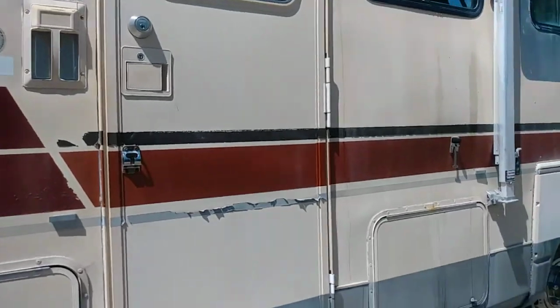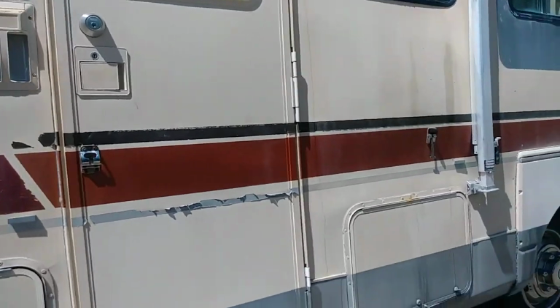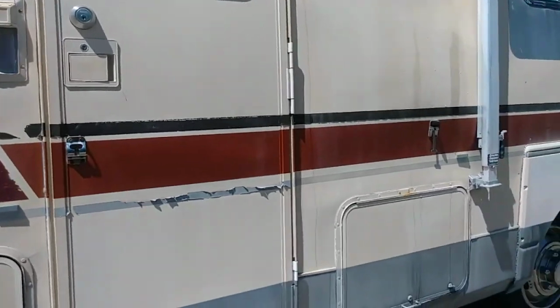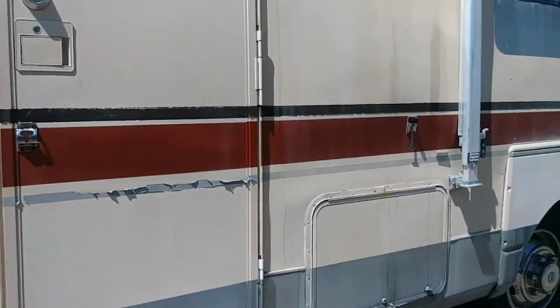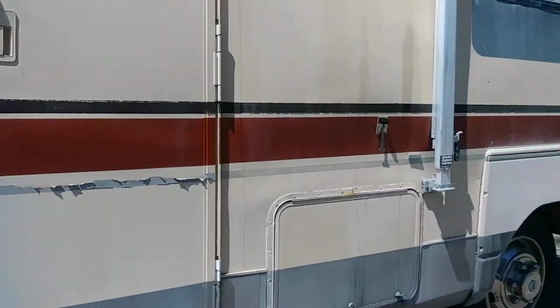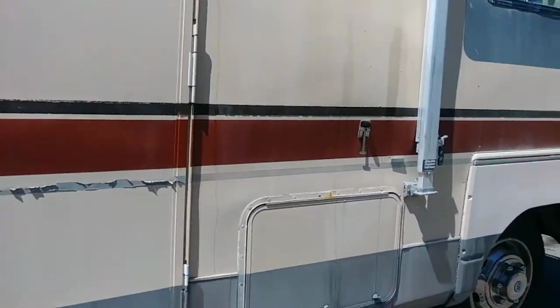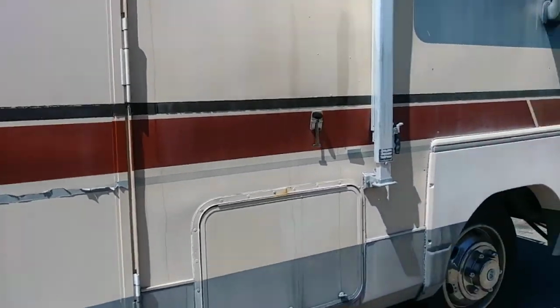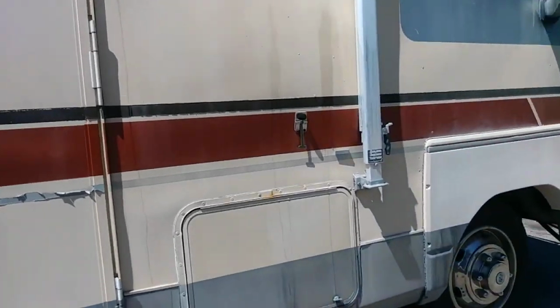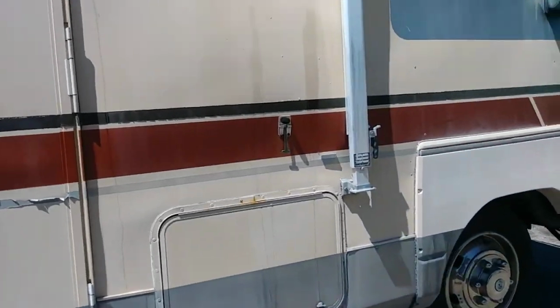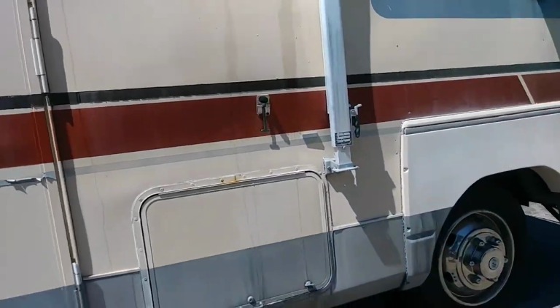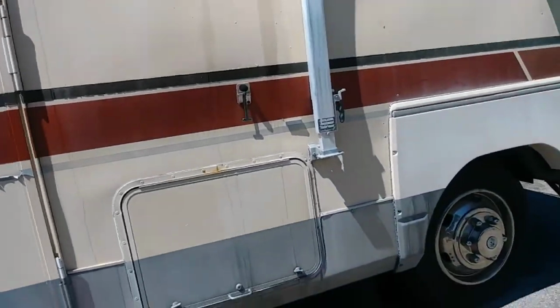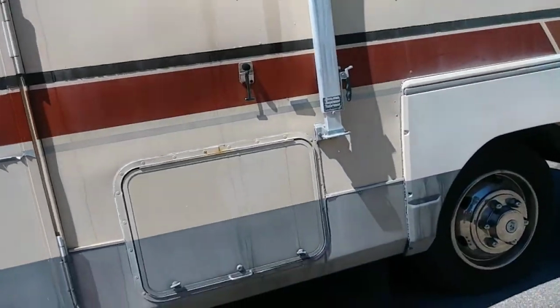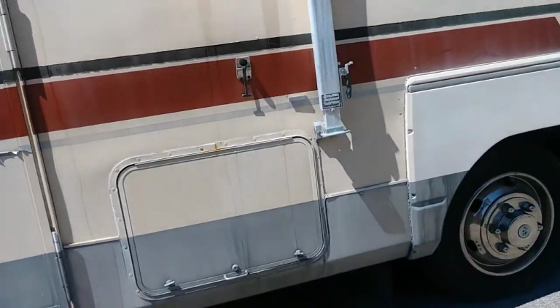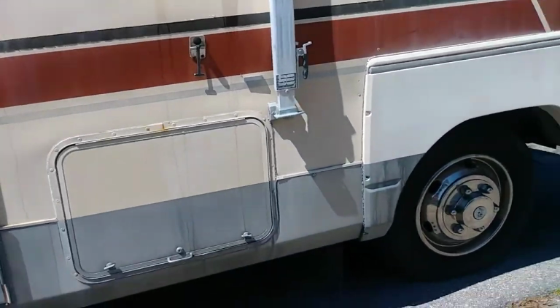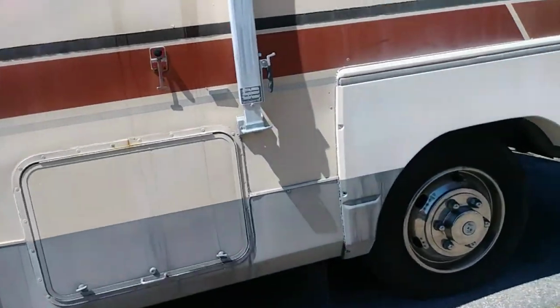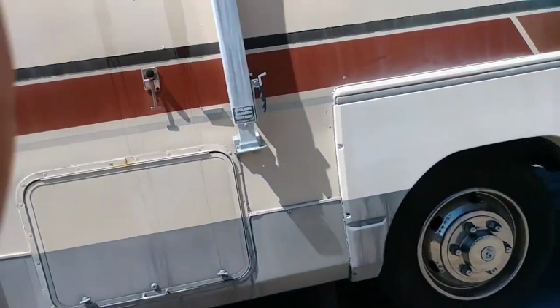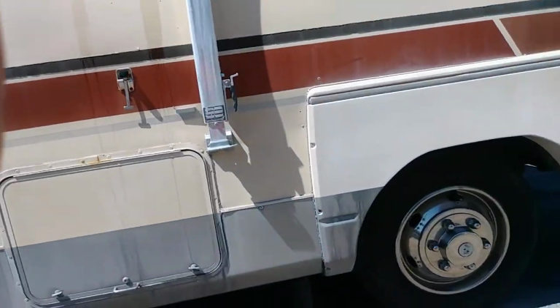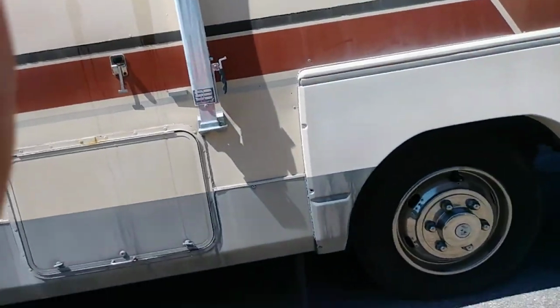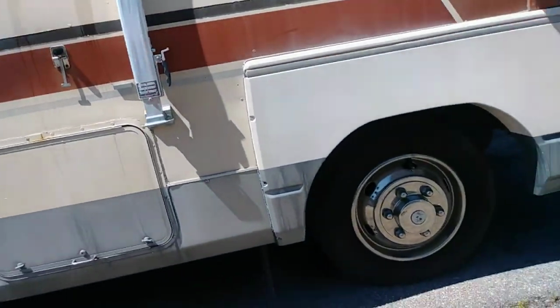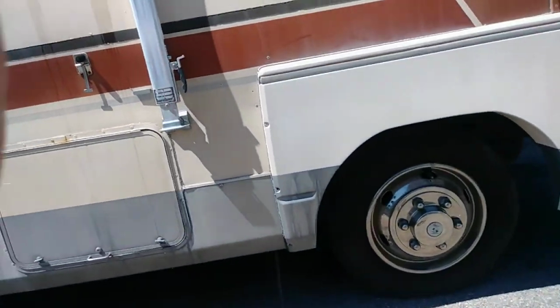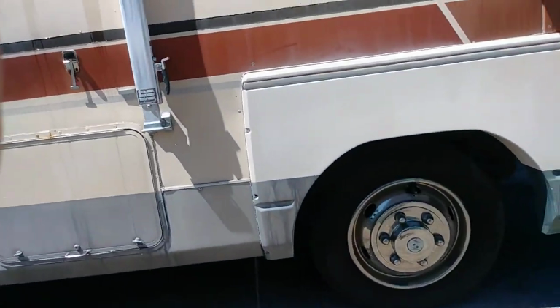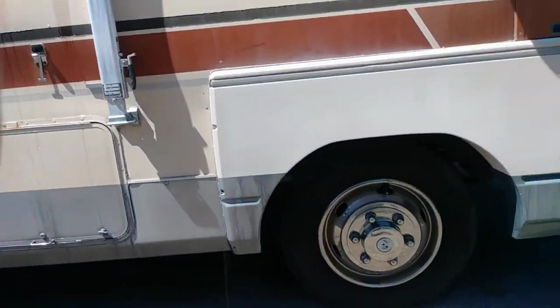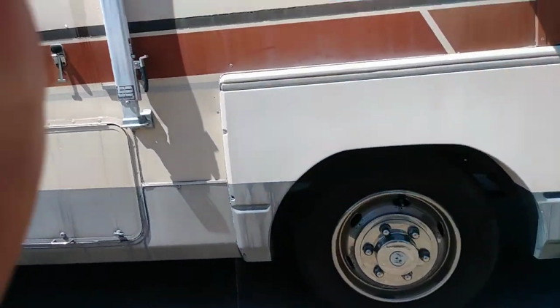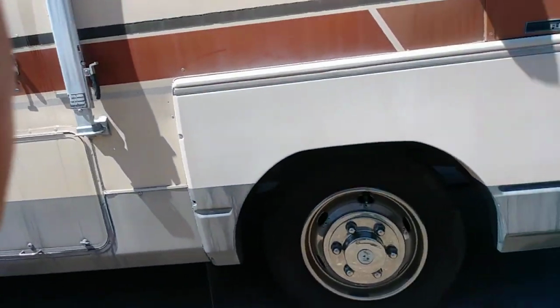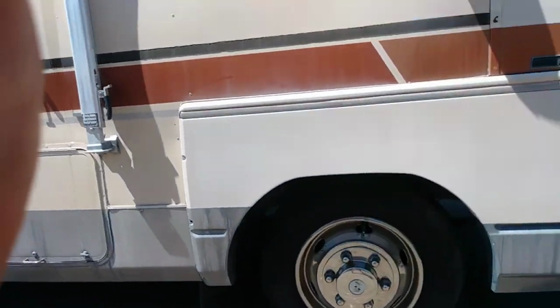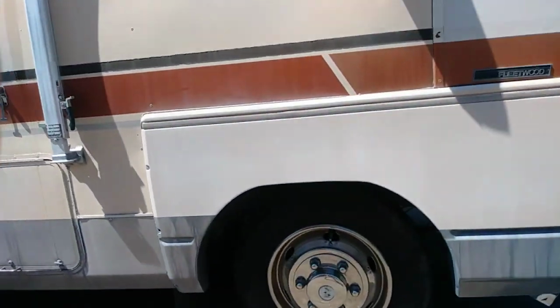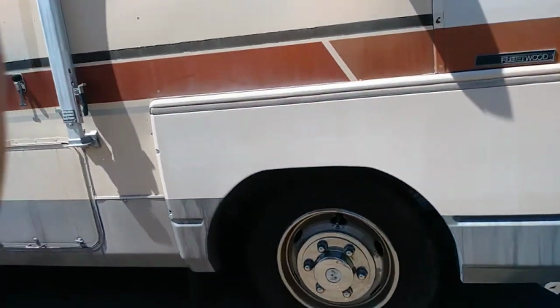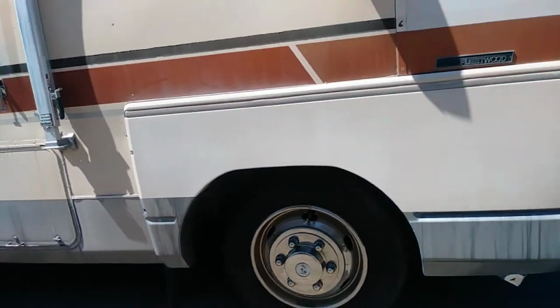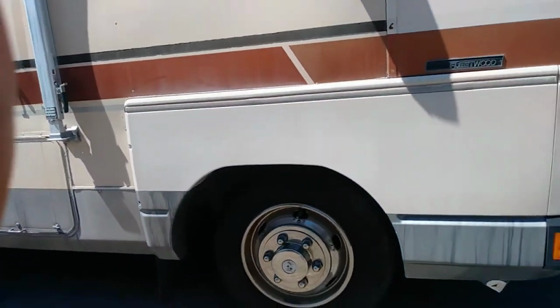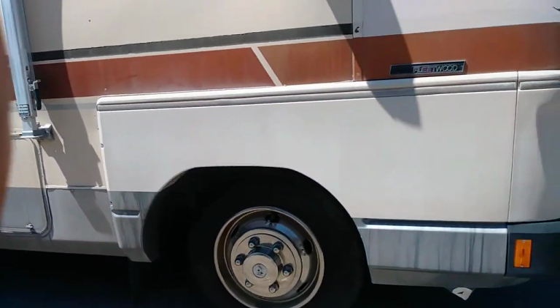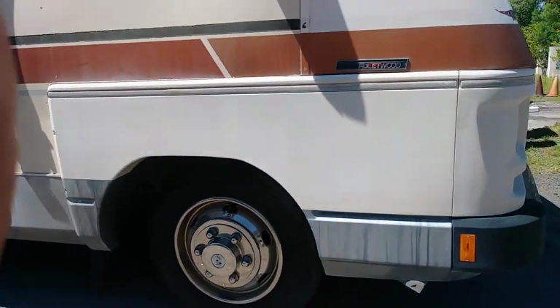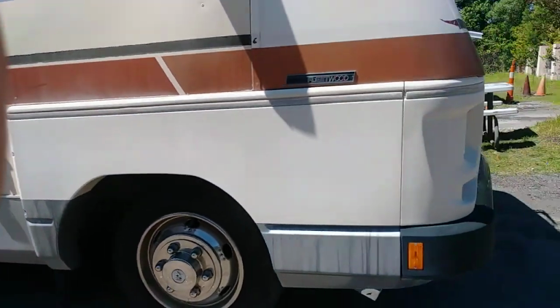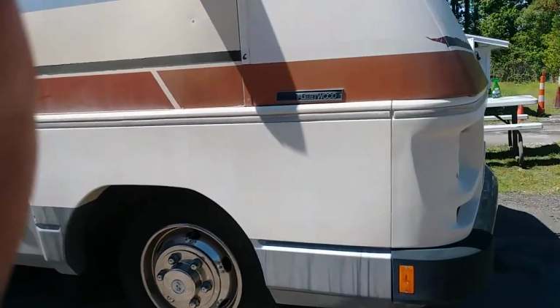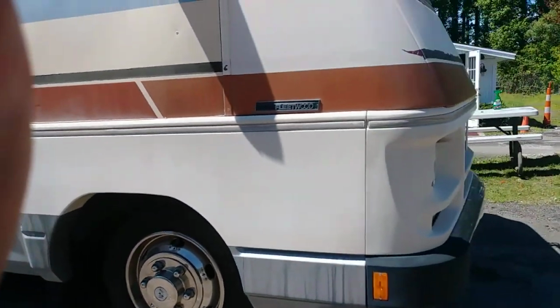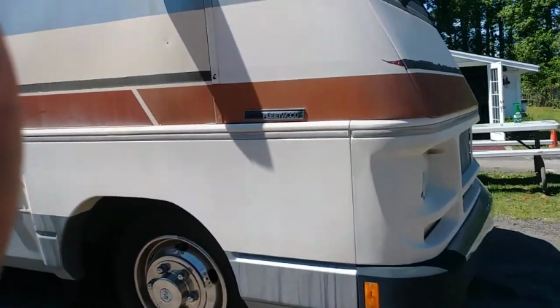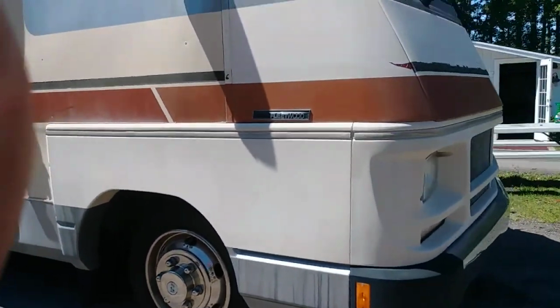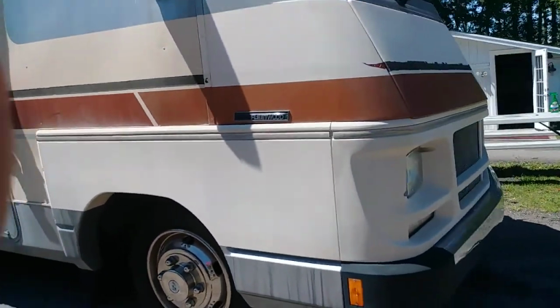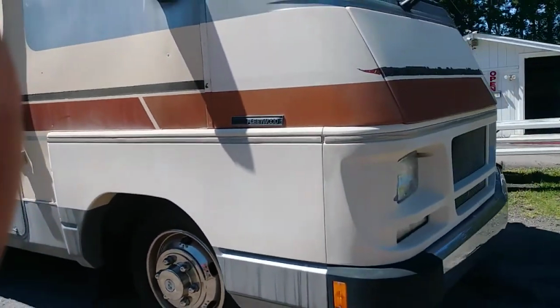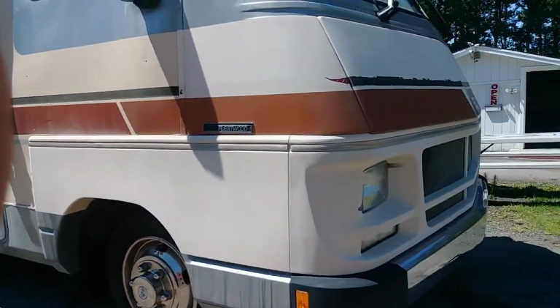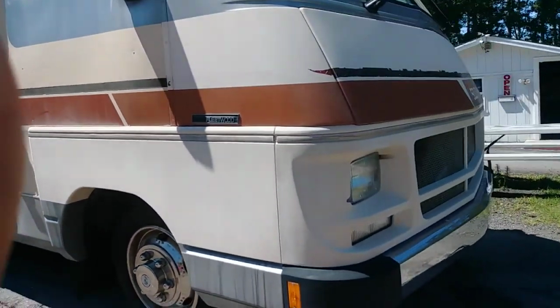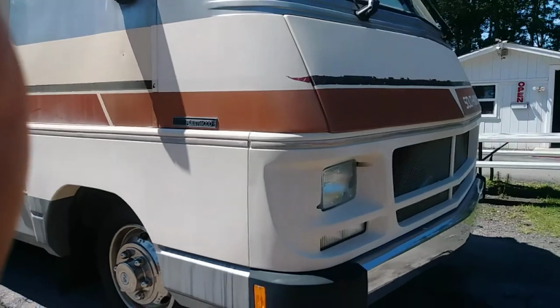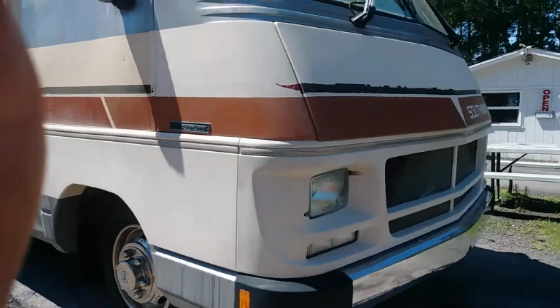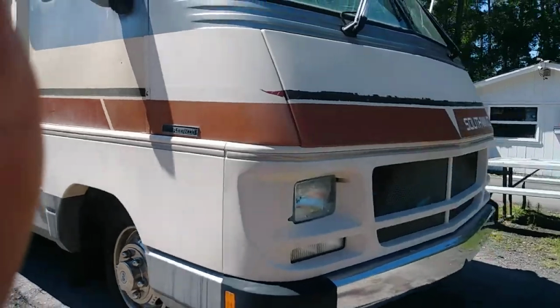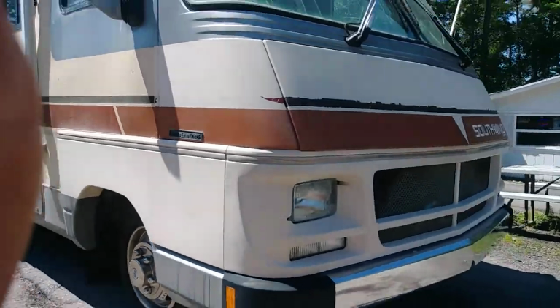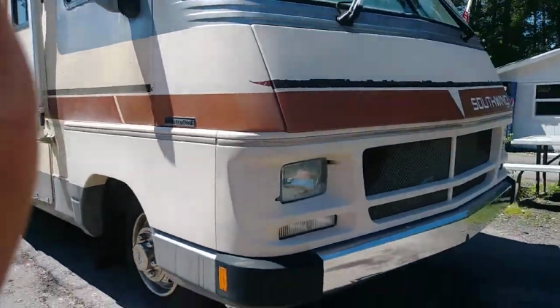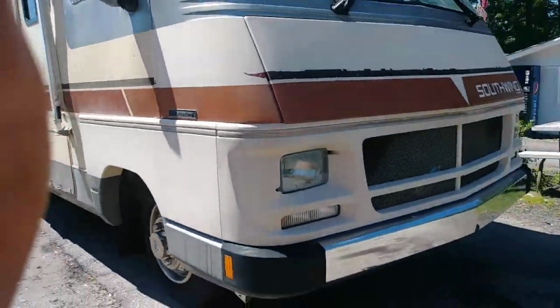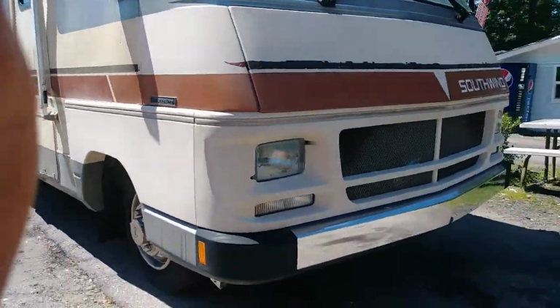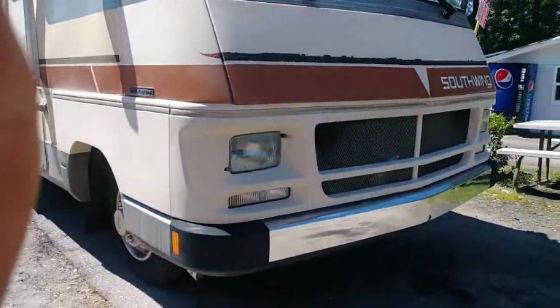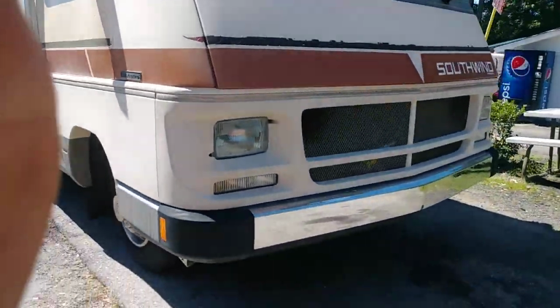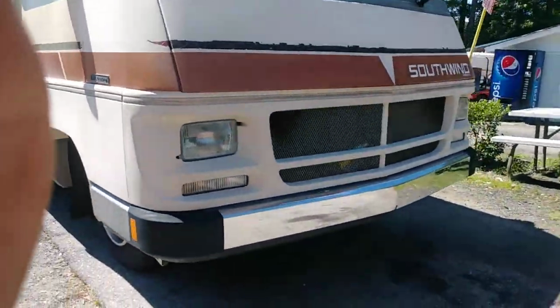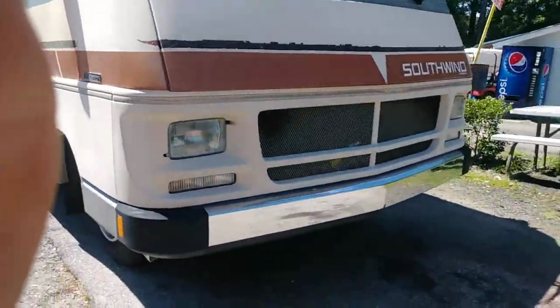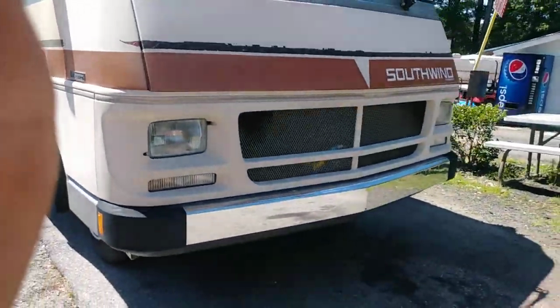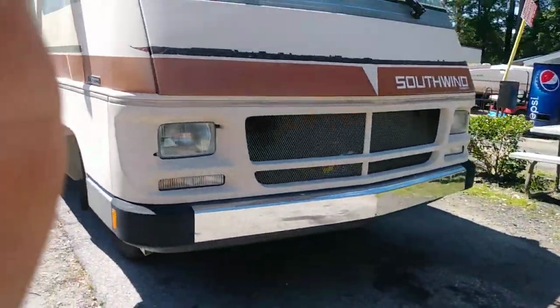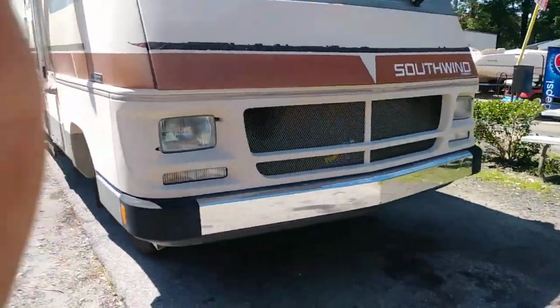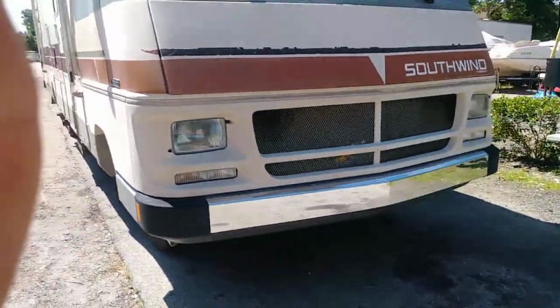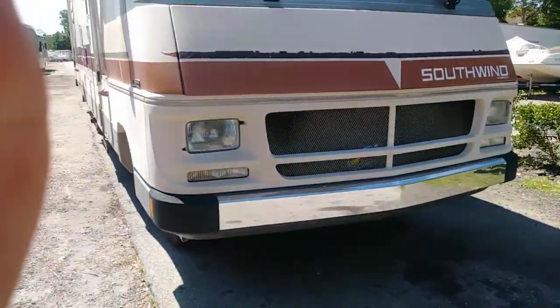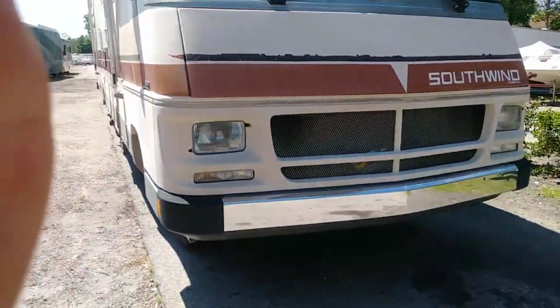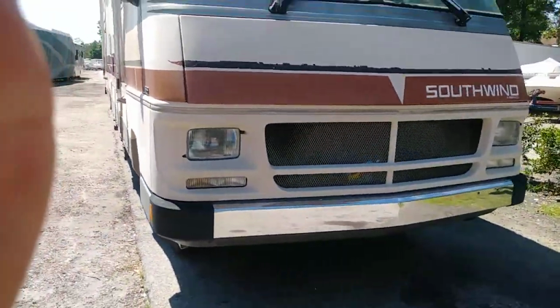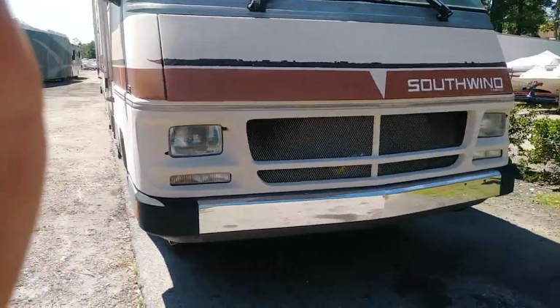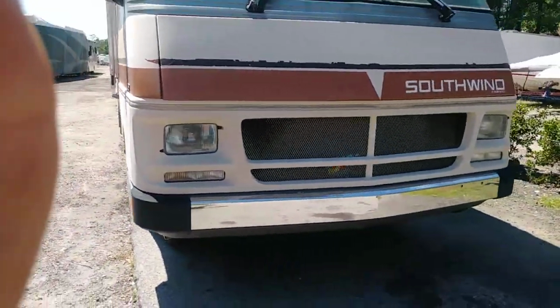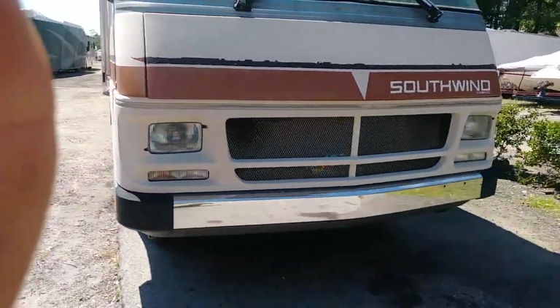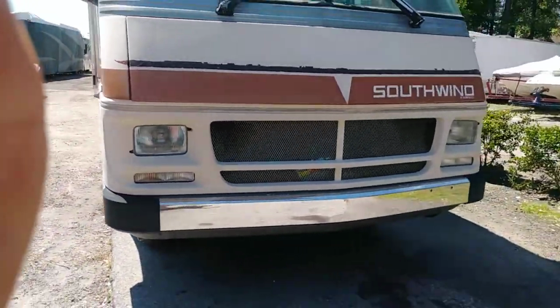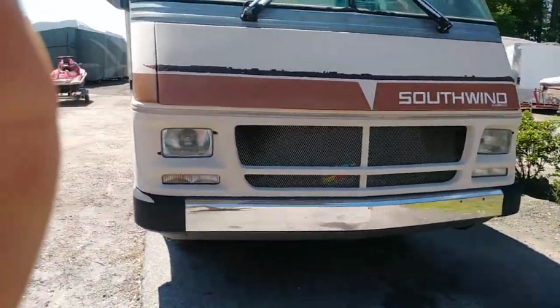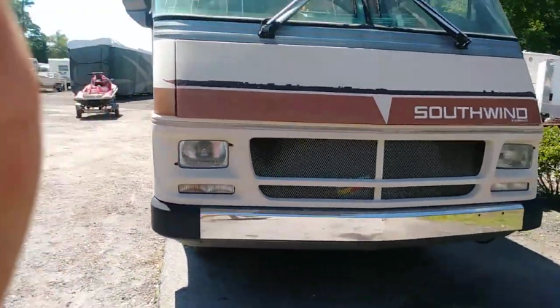It does need new tires — the tires are a little dry rotted. But it runs really good and drives good.